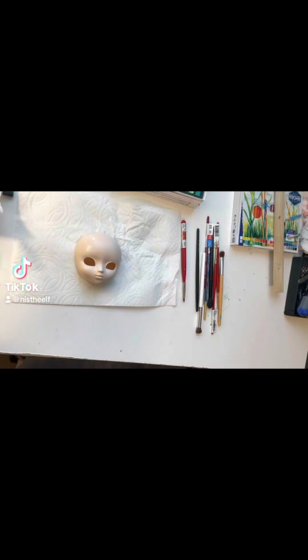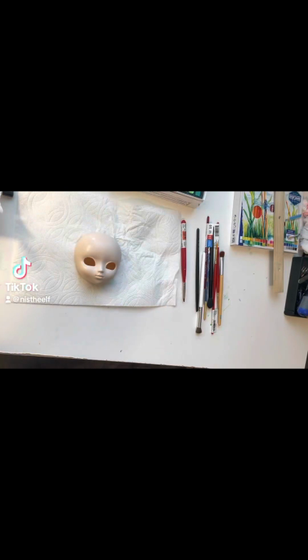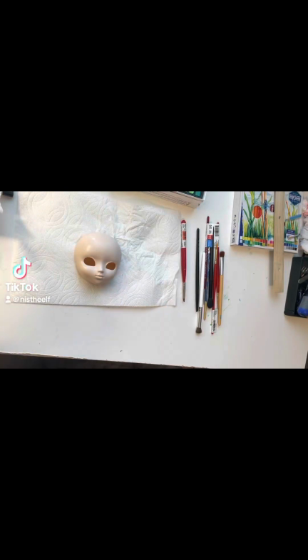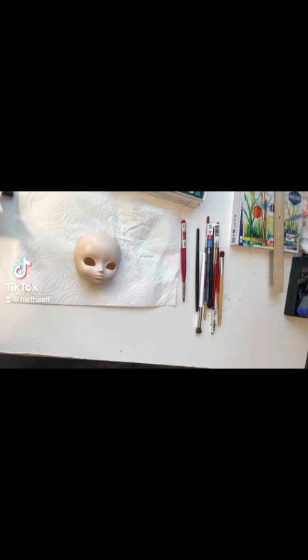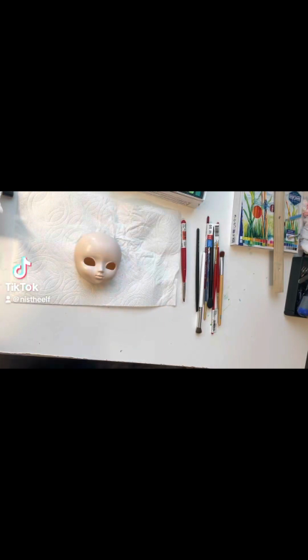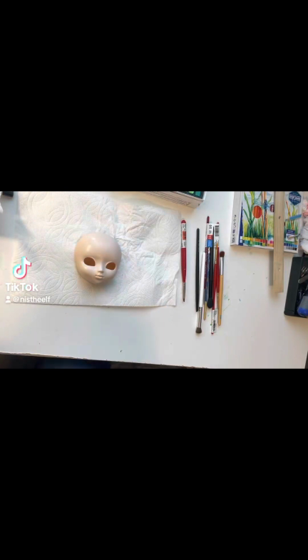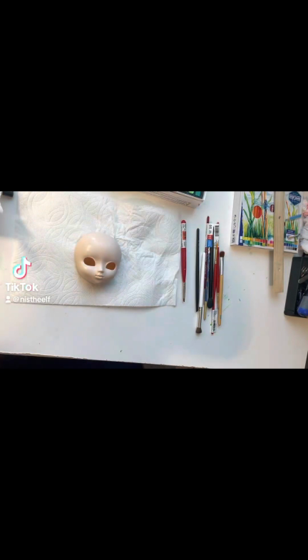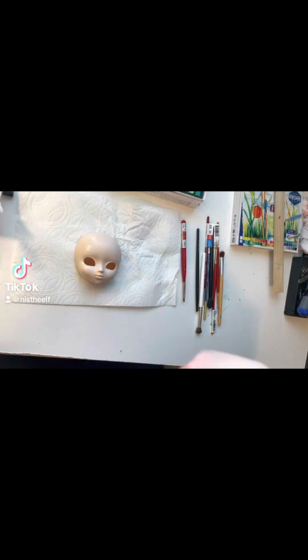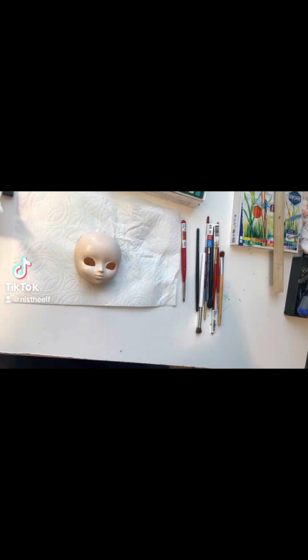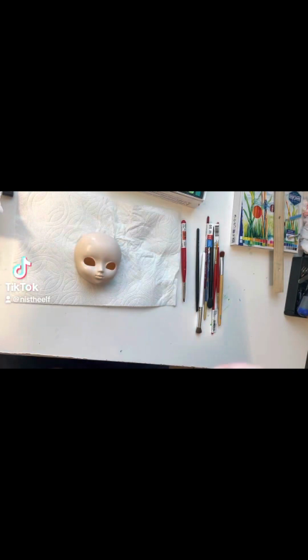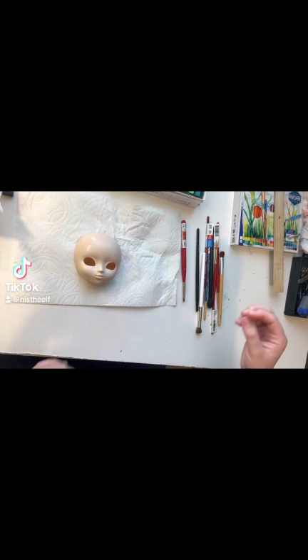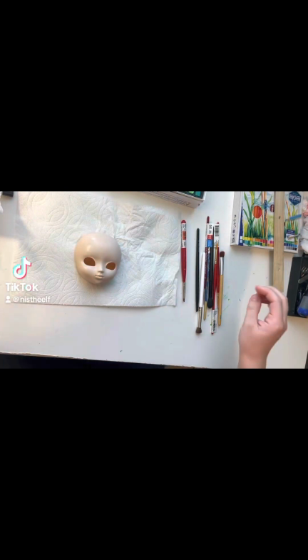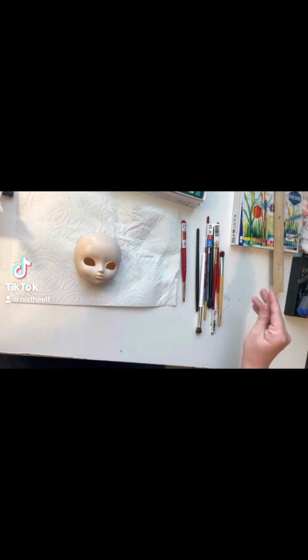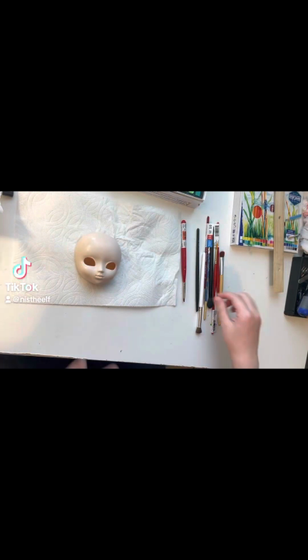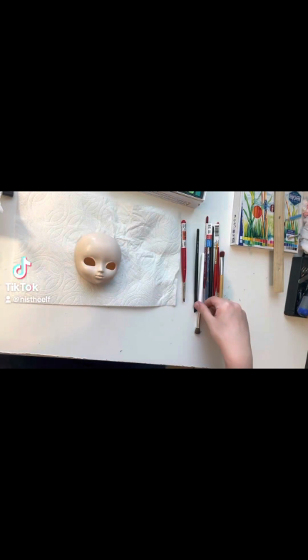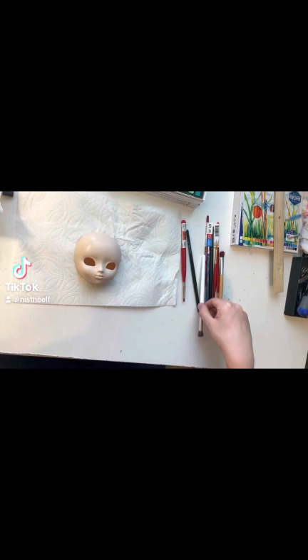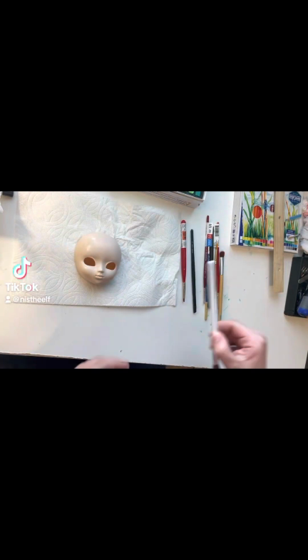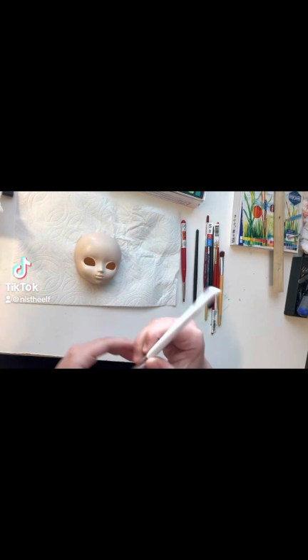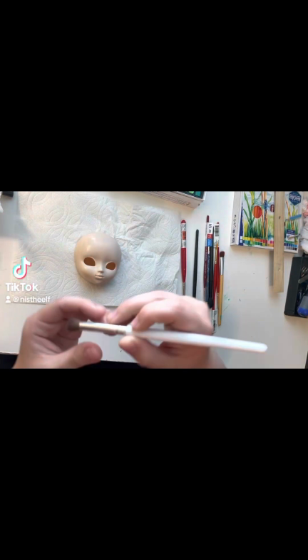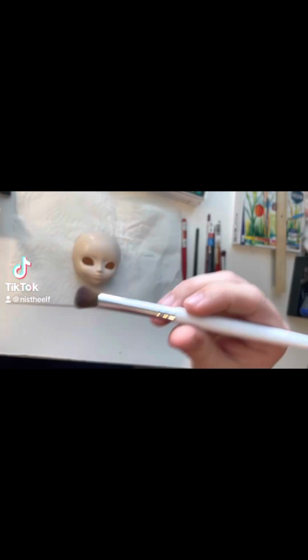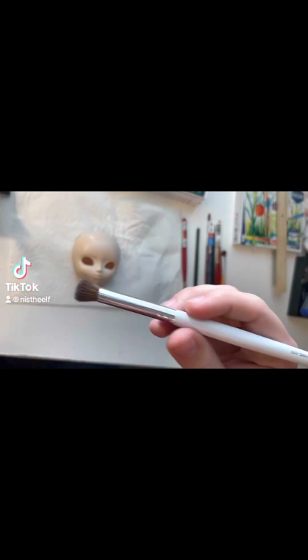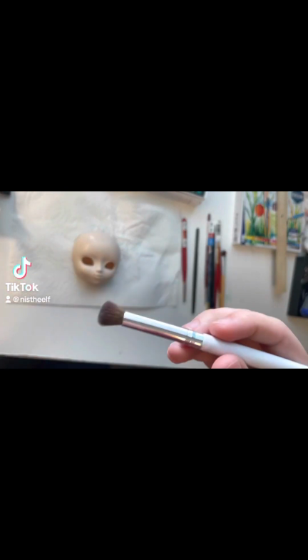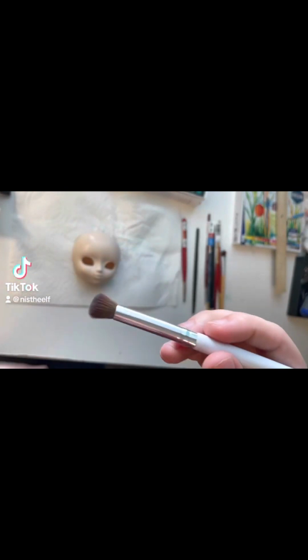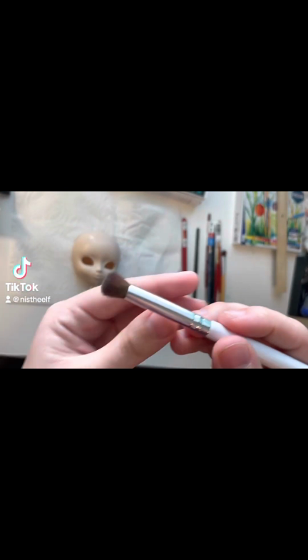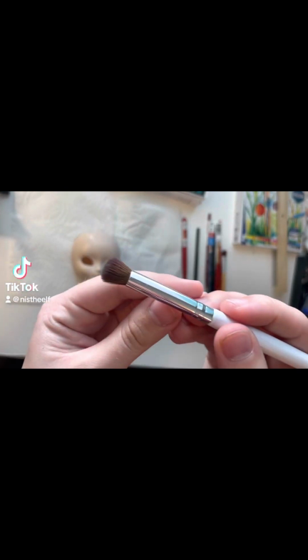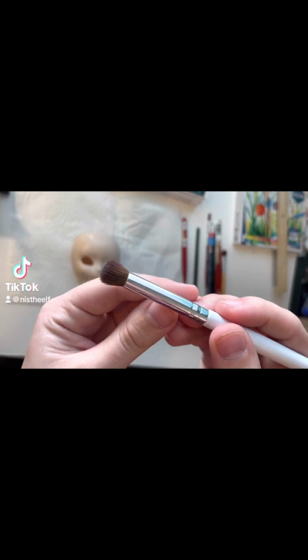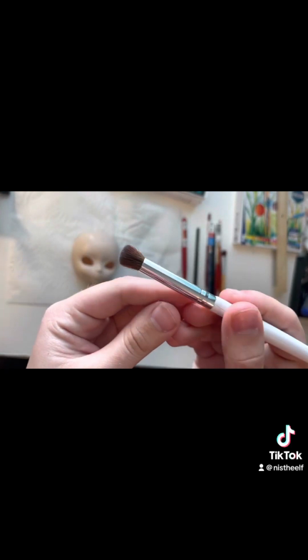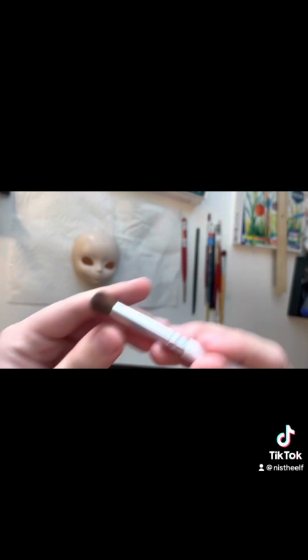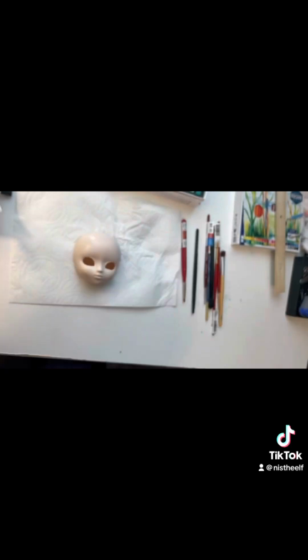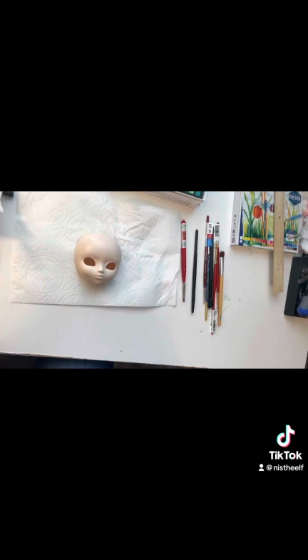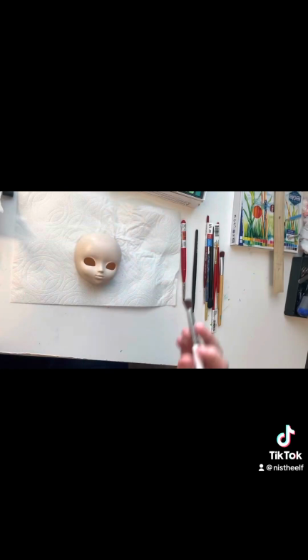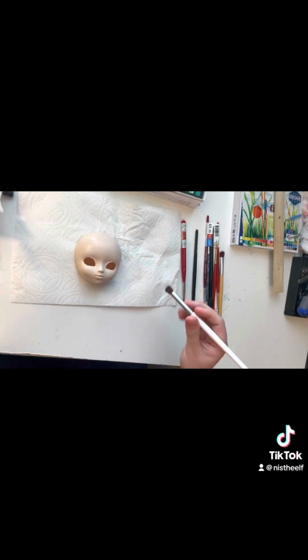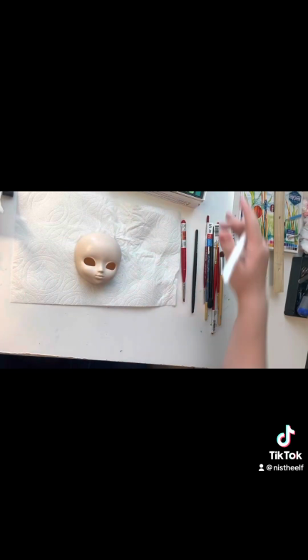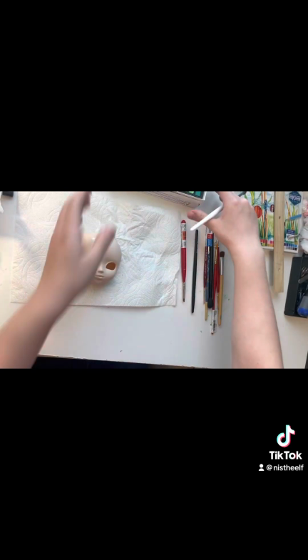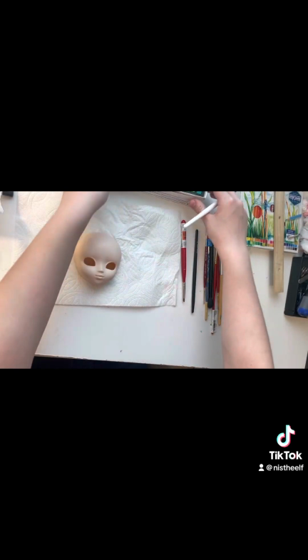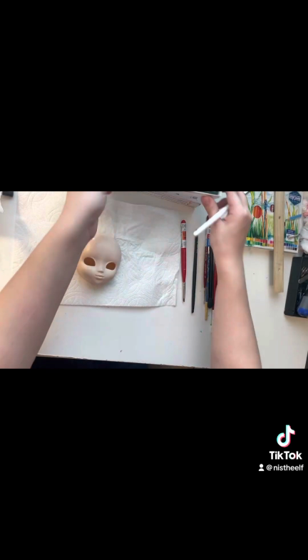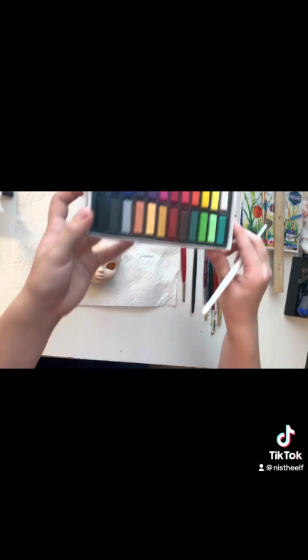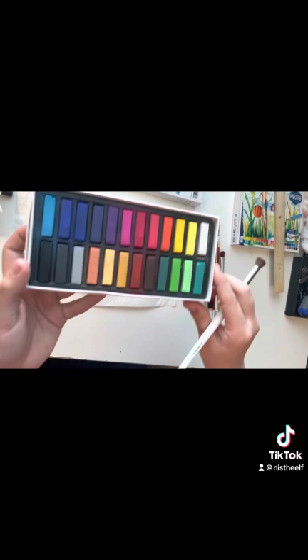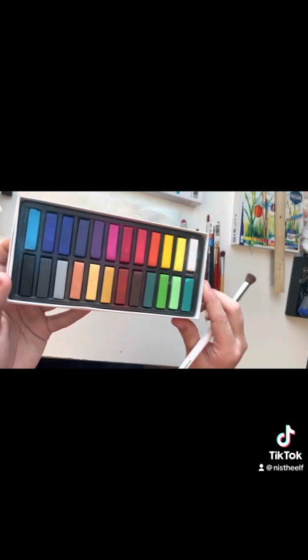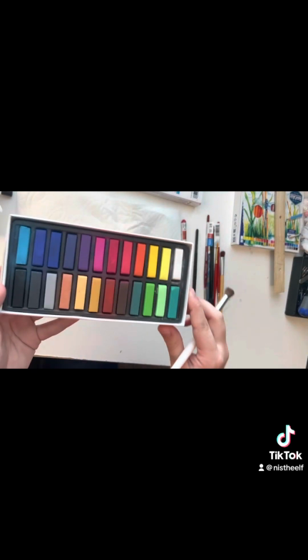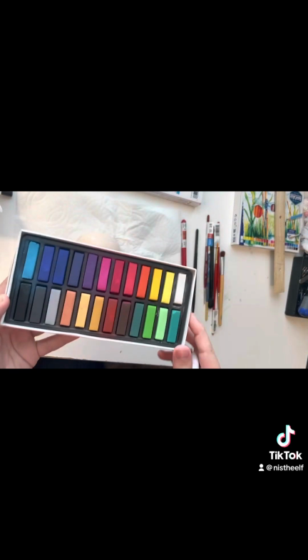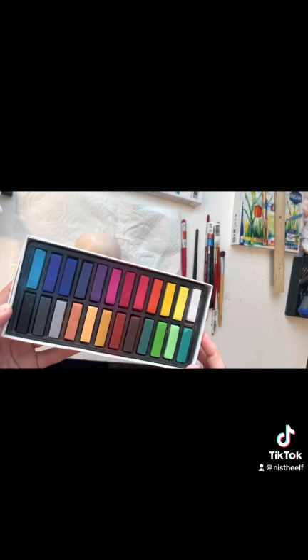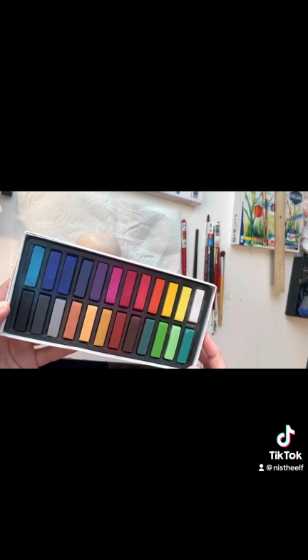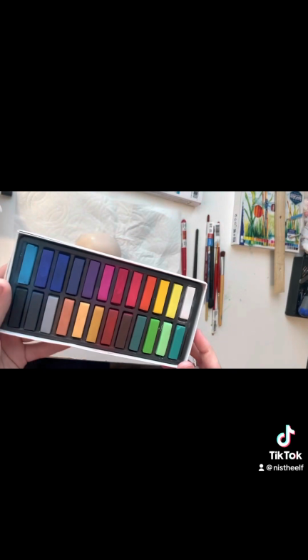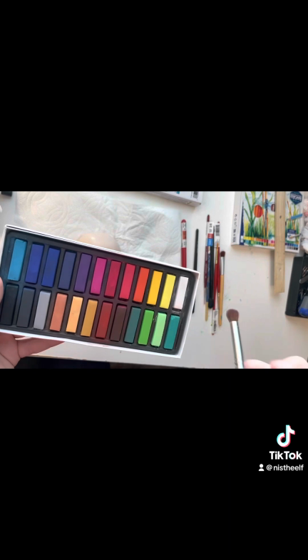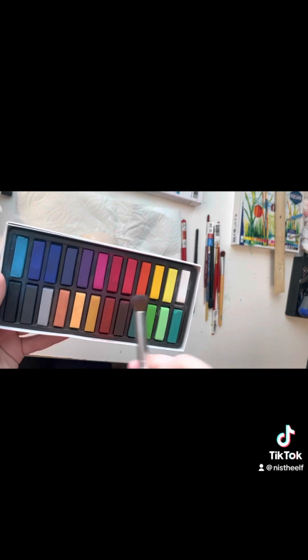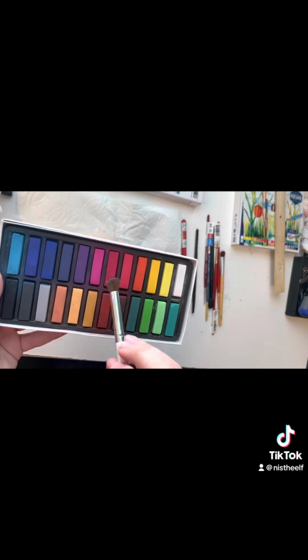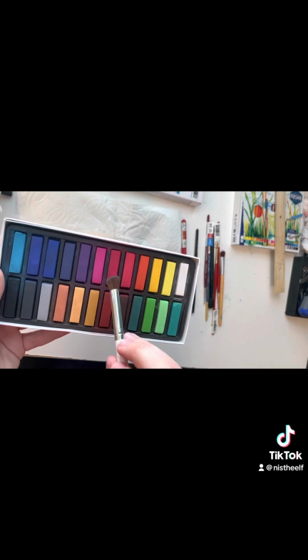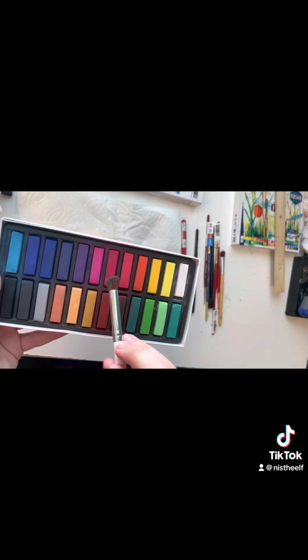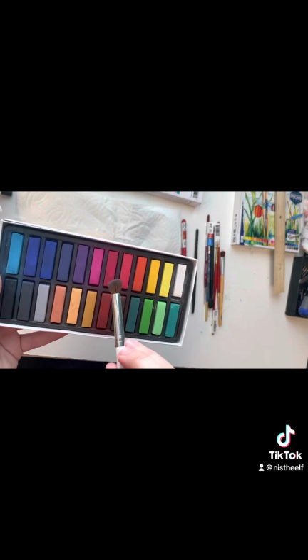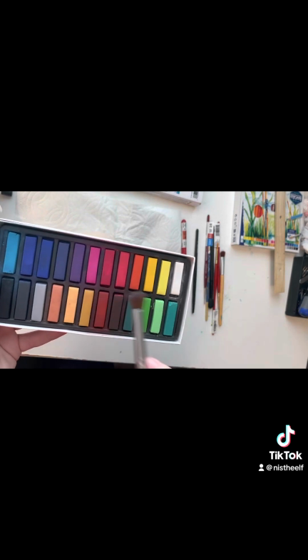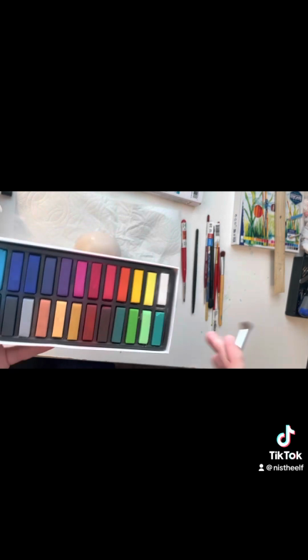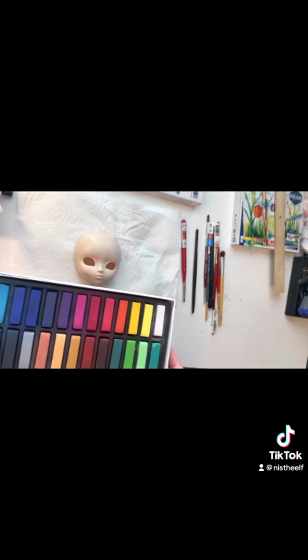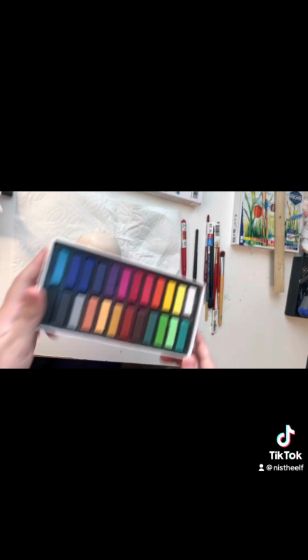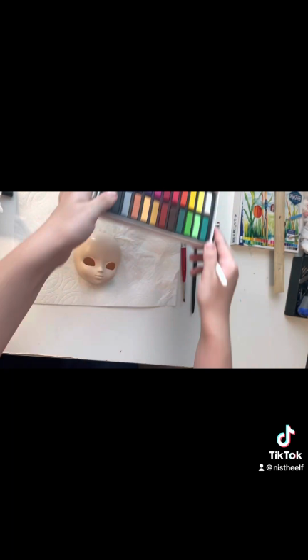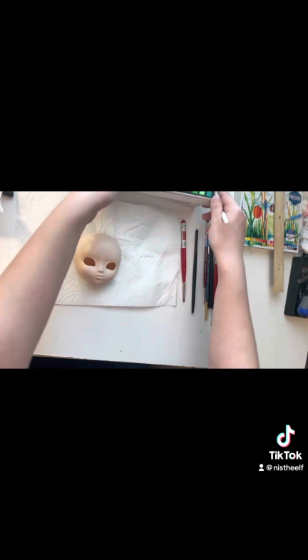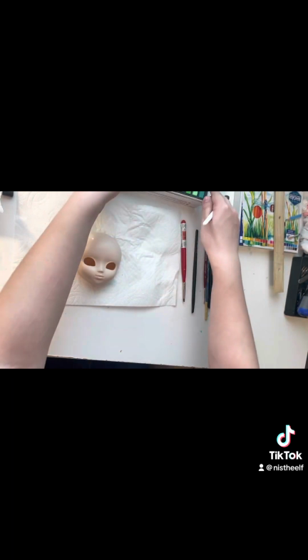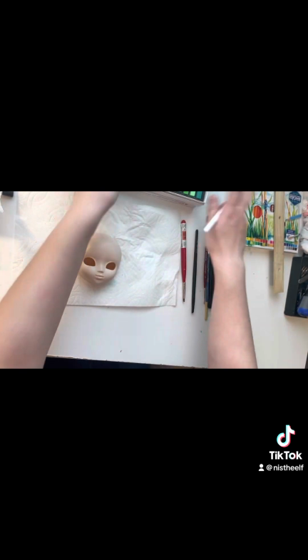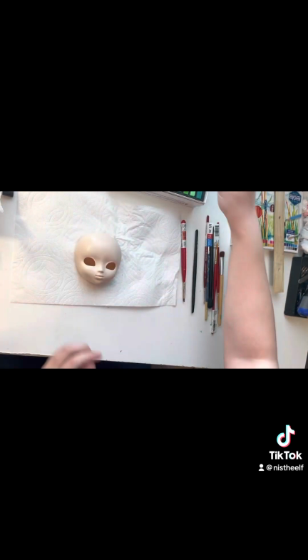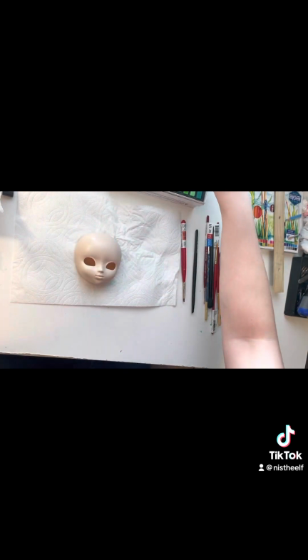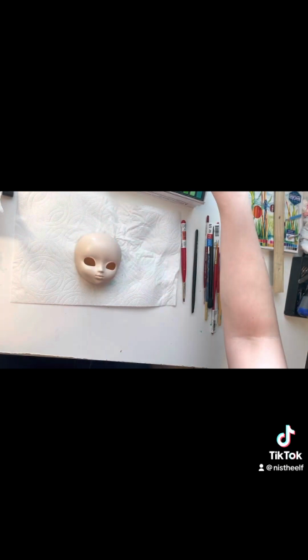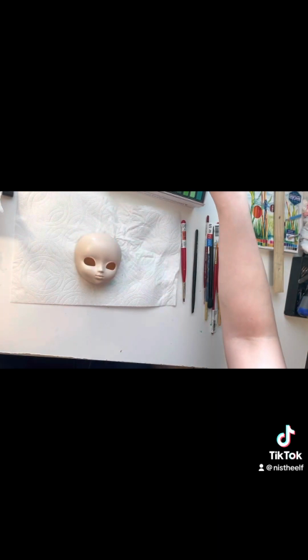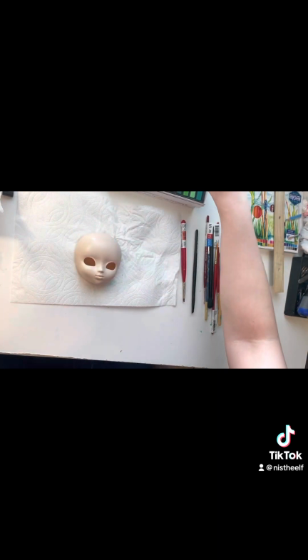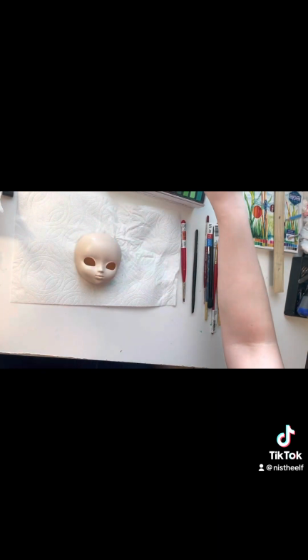Hello and welcome back to the channel. This video today is a tutorial on how to make a pull-up doll yourself.